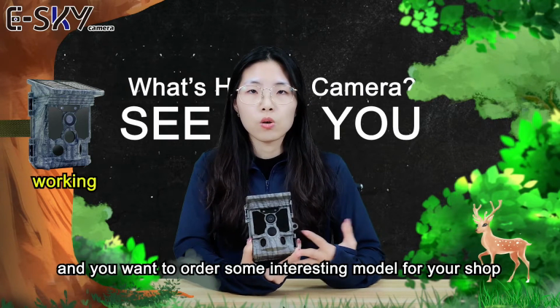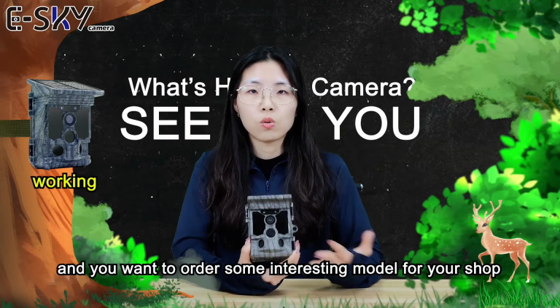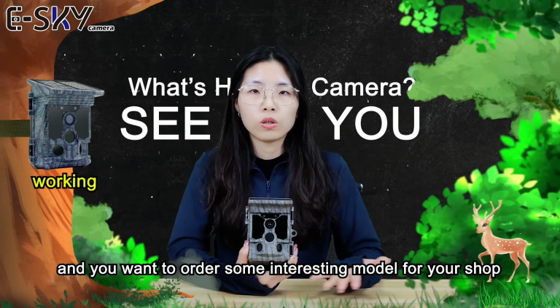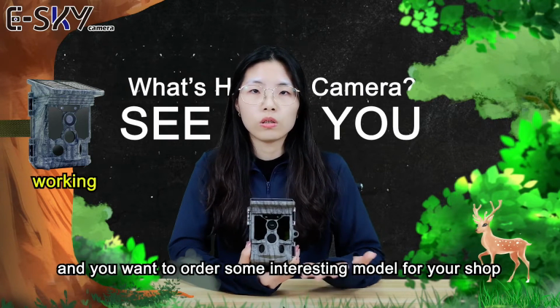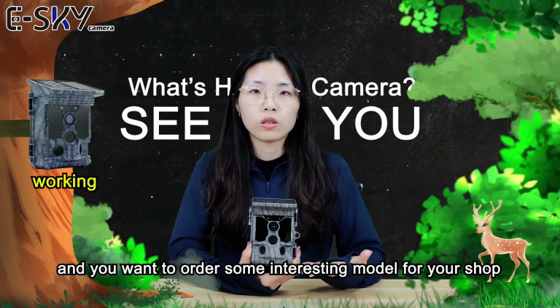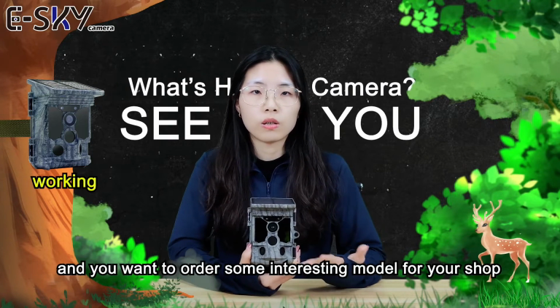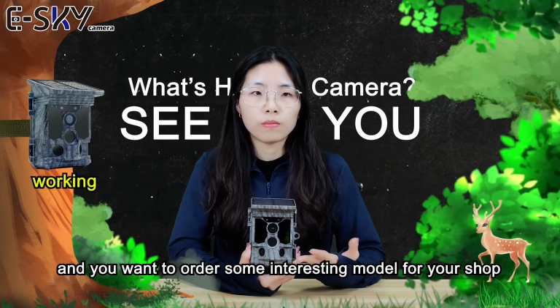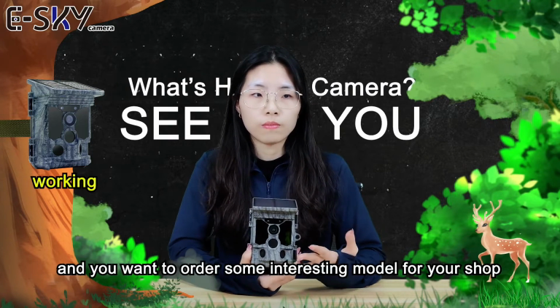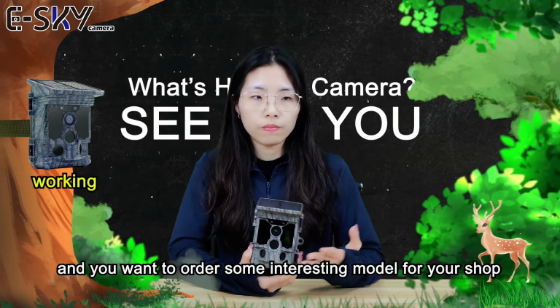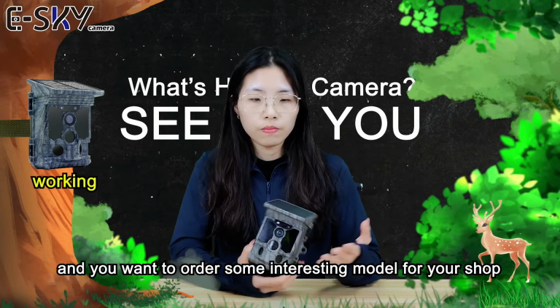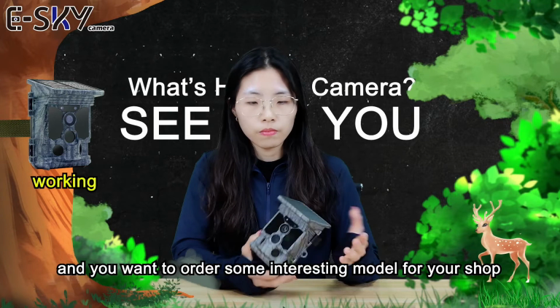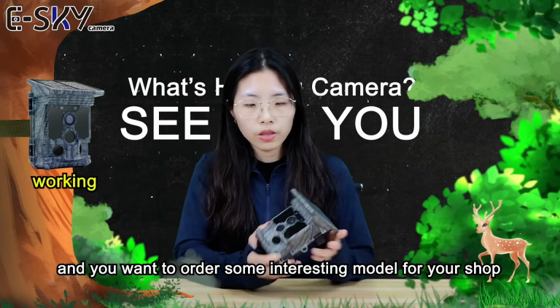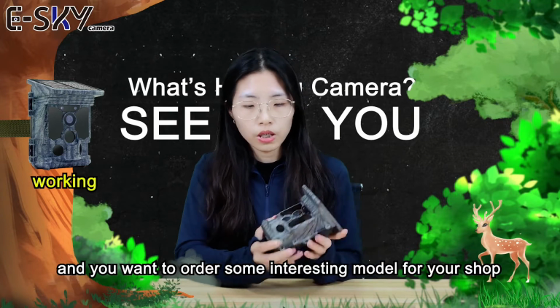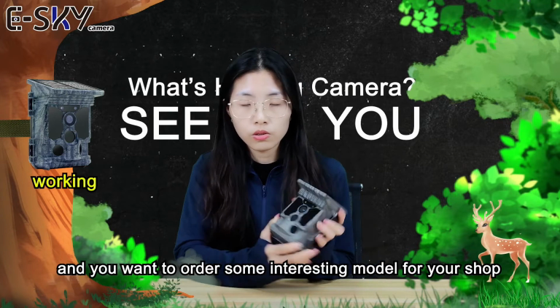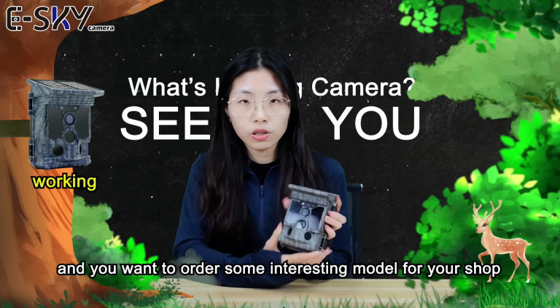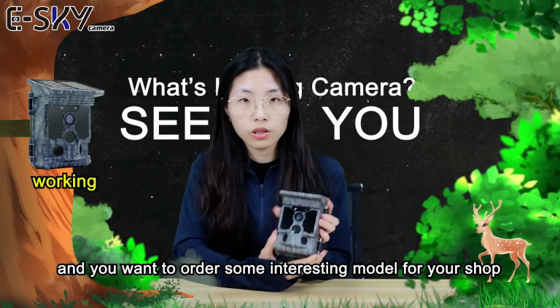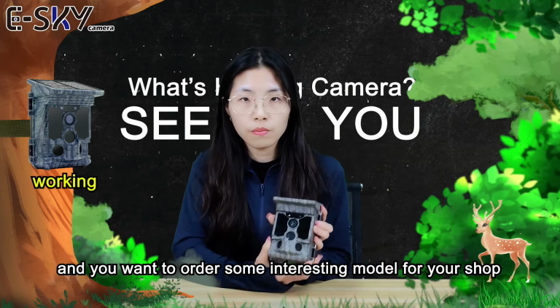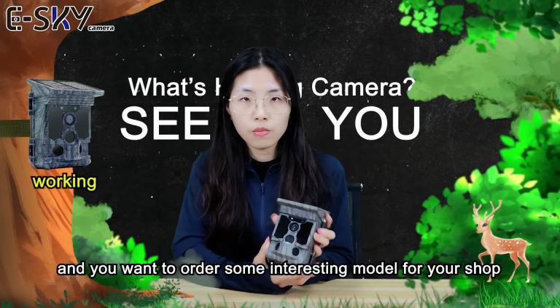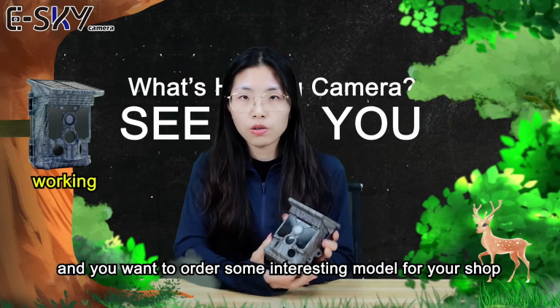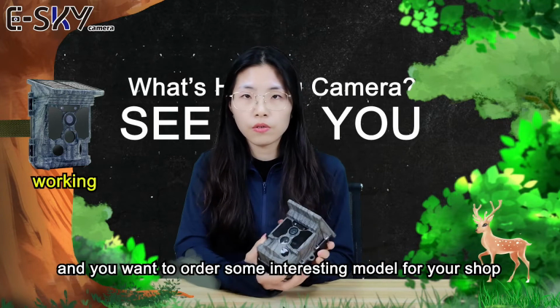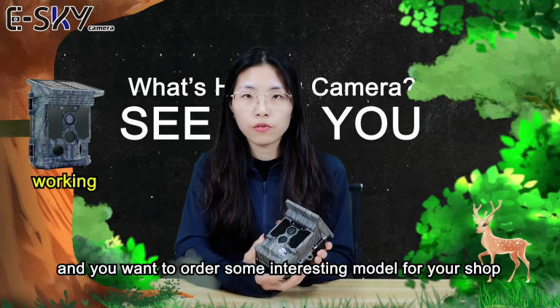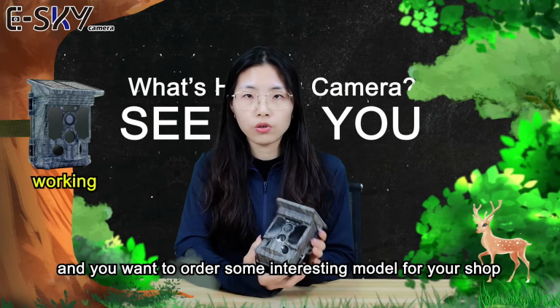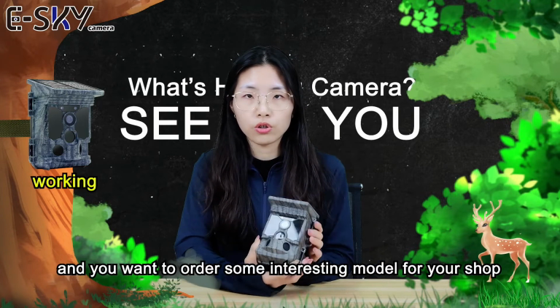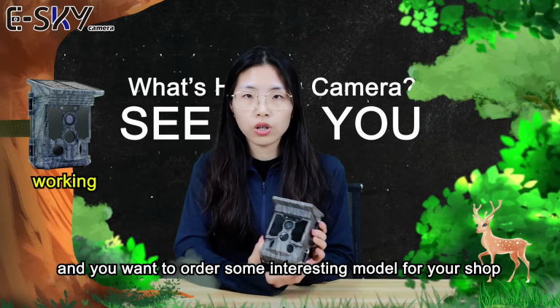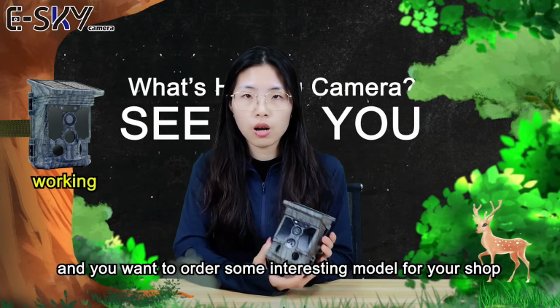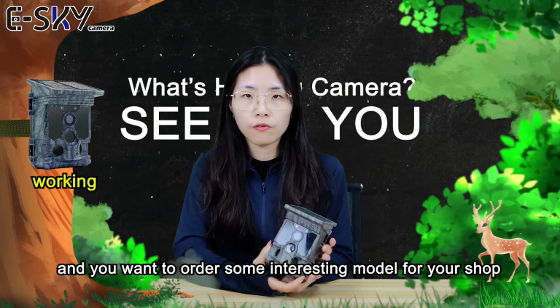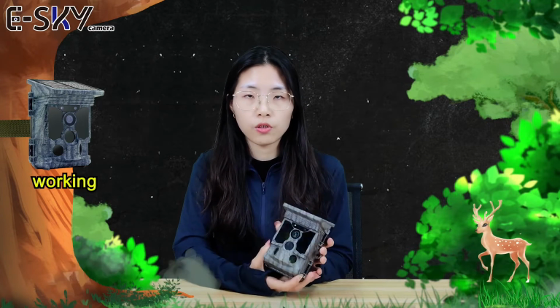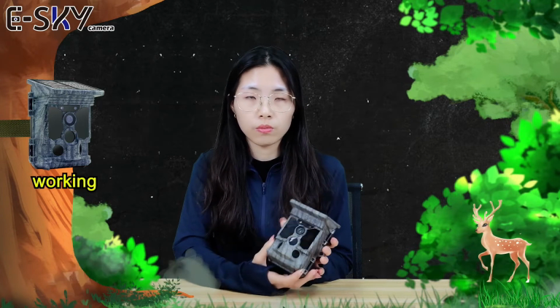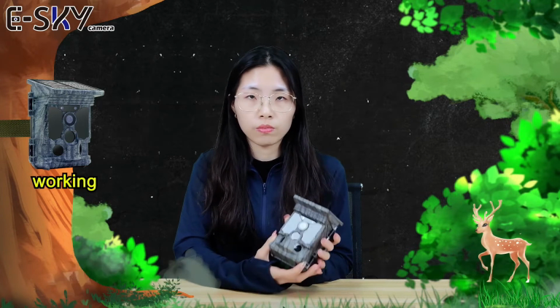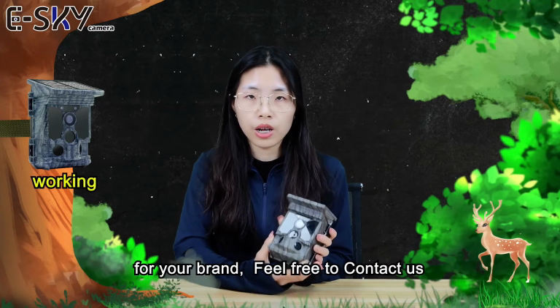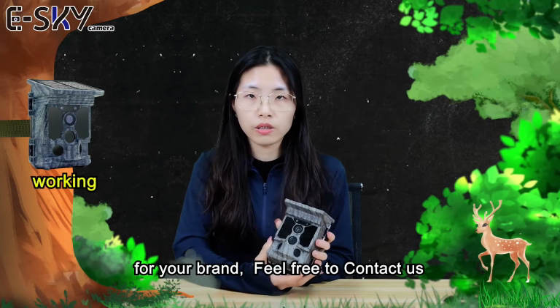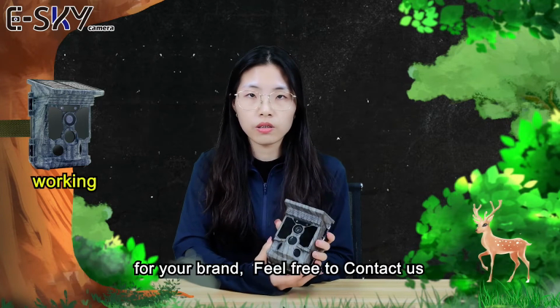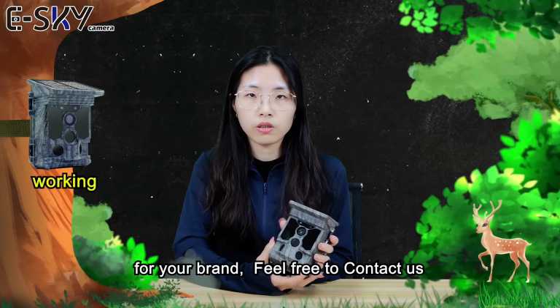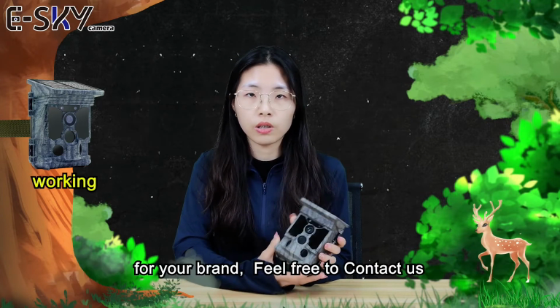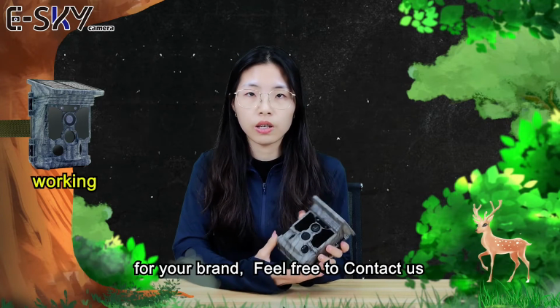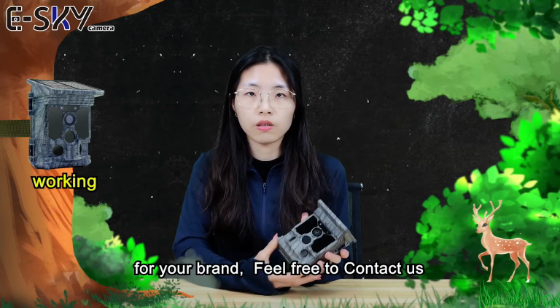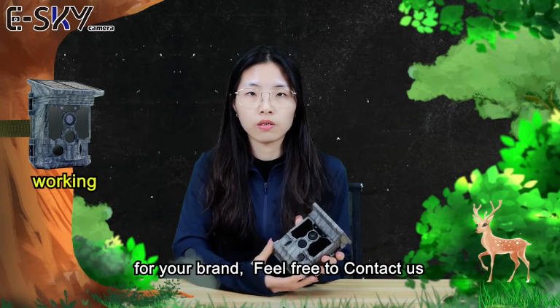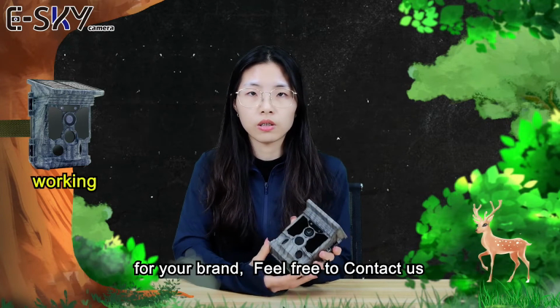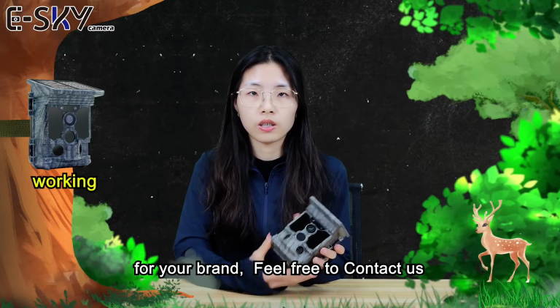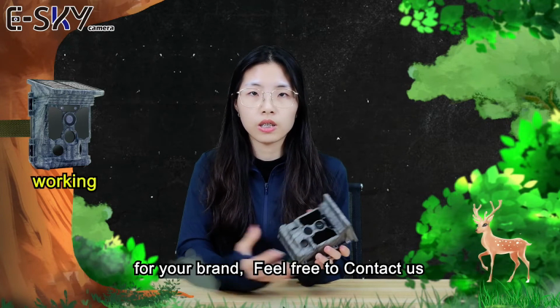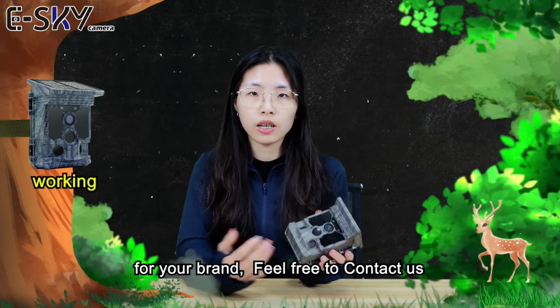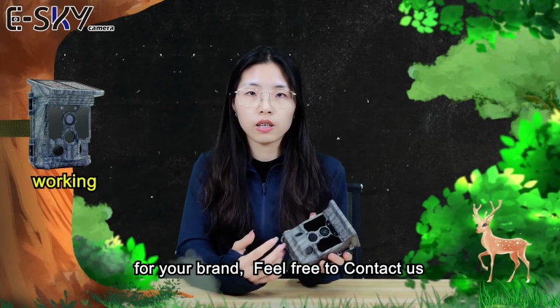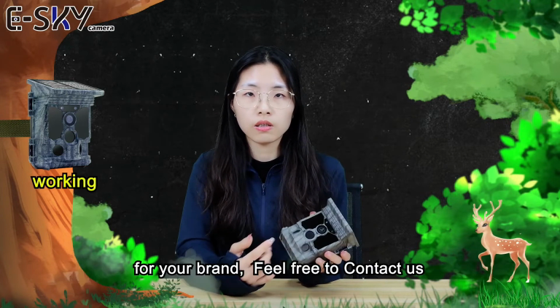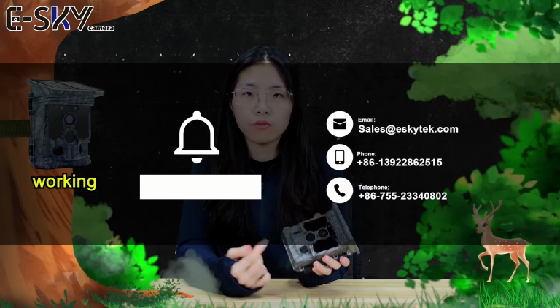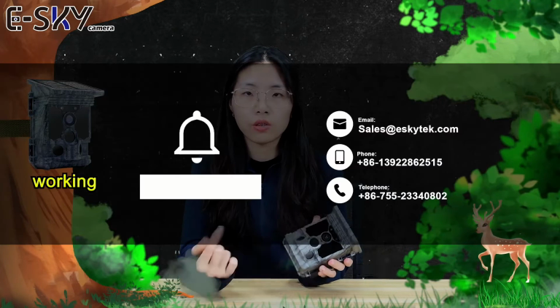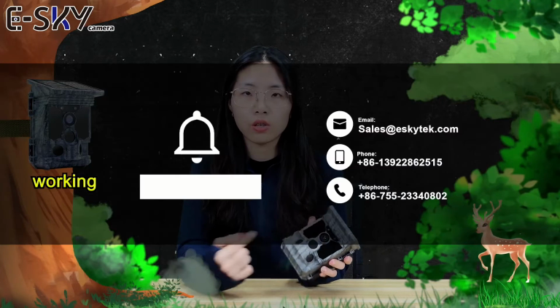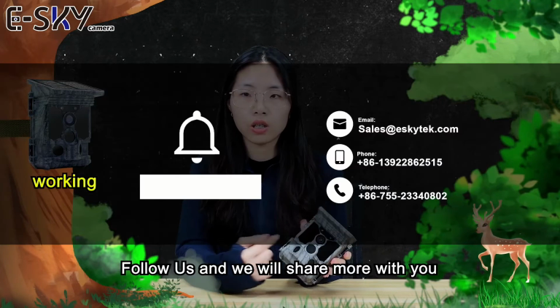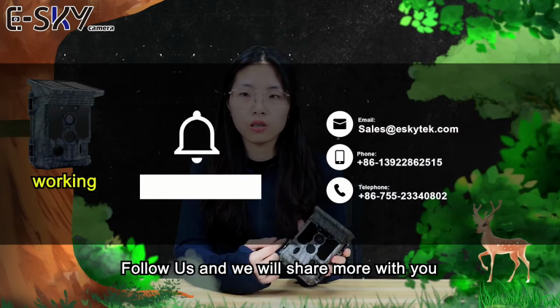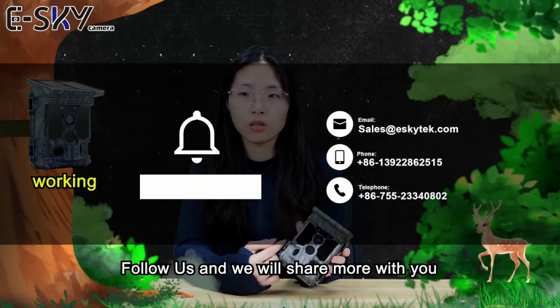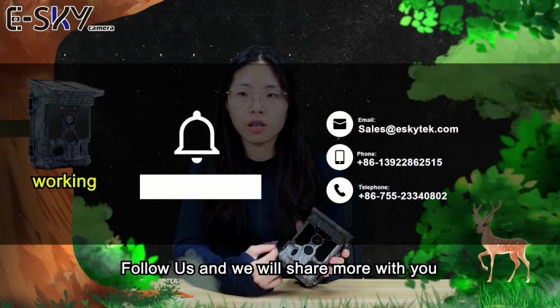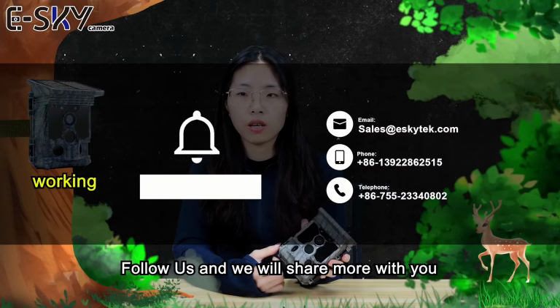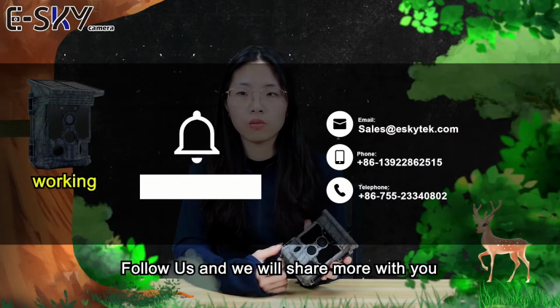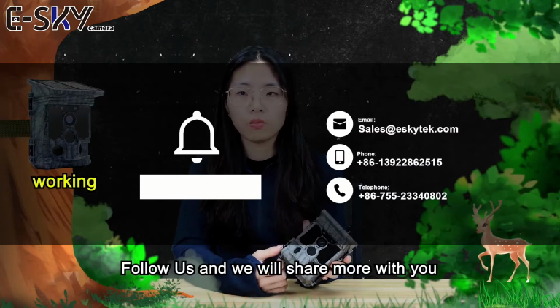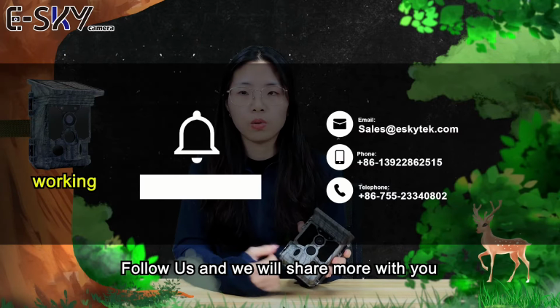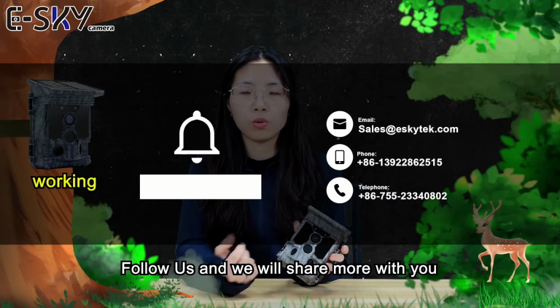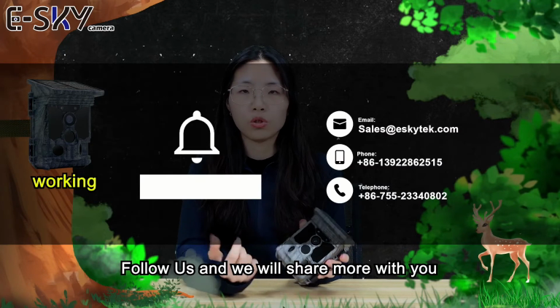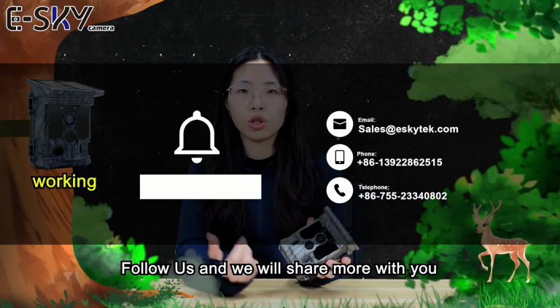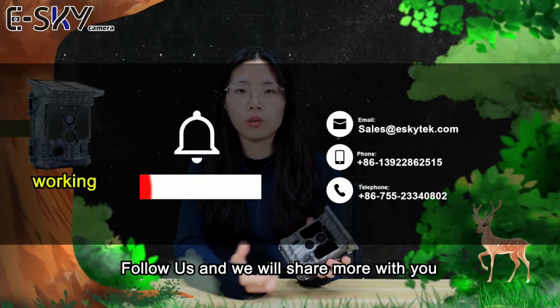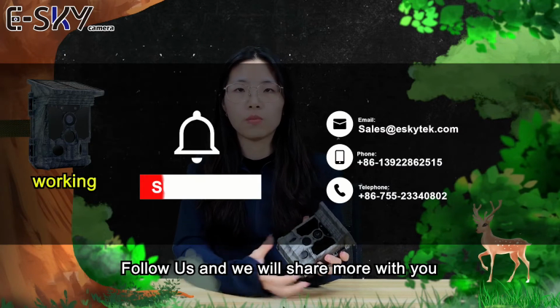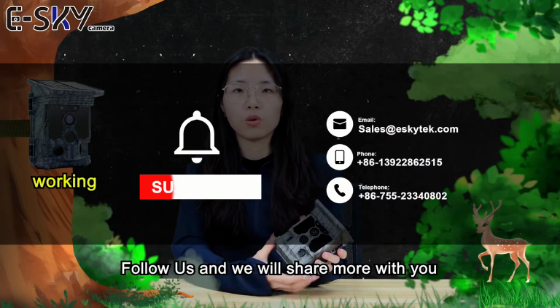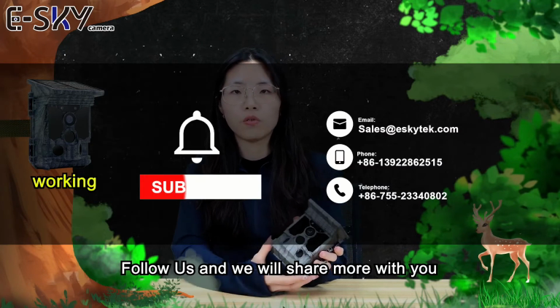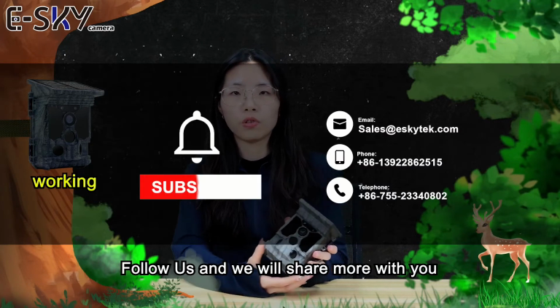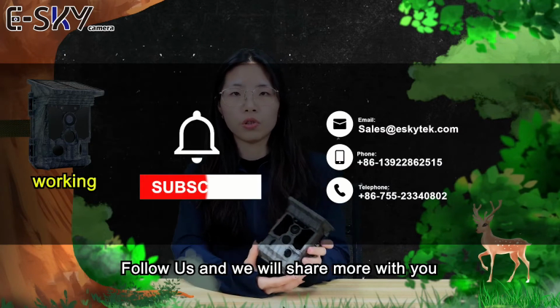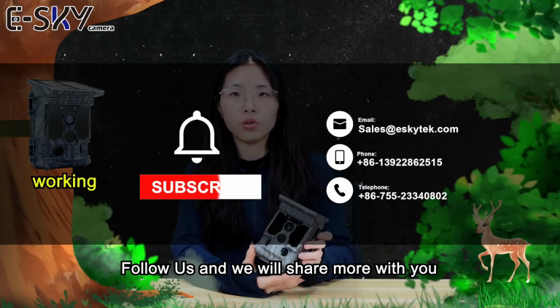...and you want to order an interesting model for your shop or your brand, you can contact us, follow us, and we will share more for you.